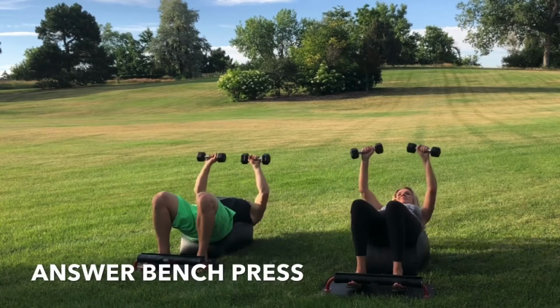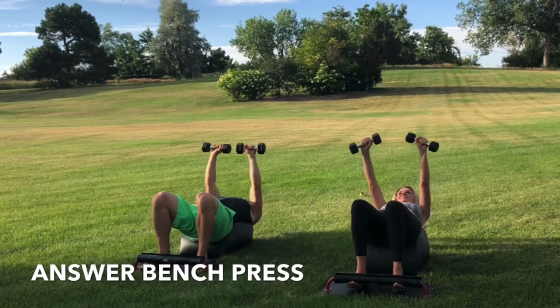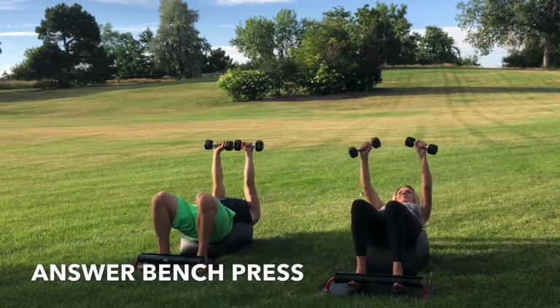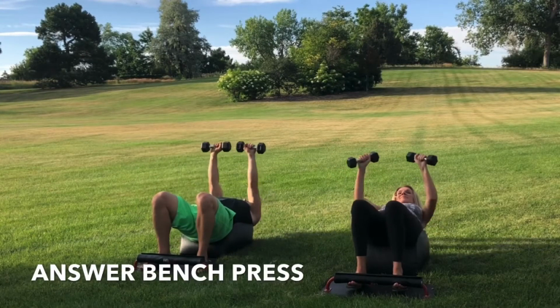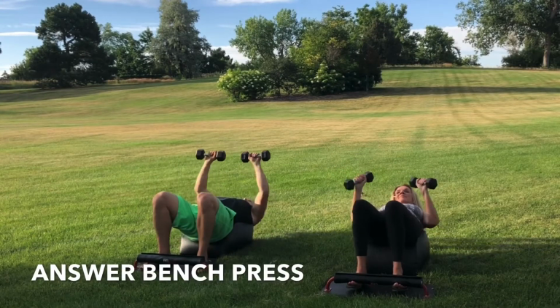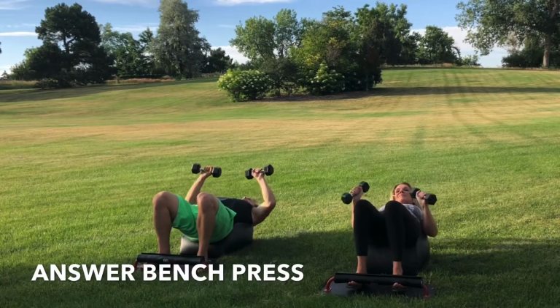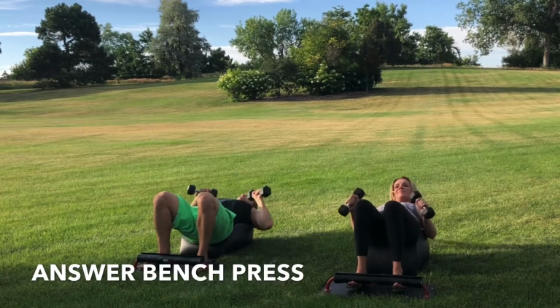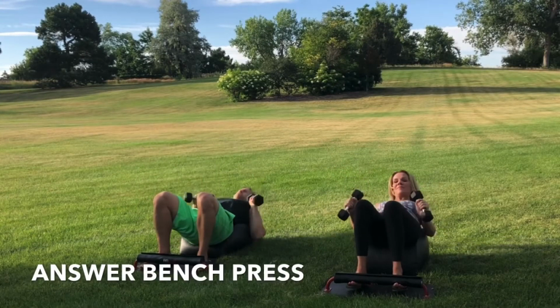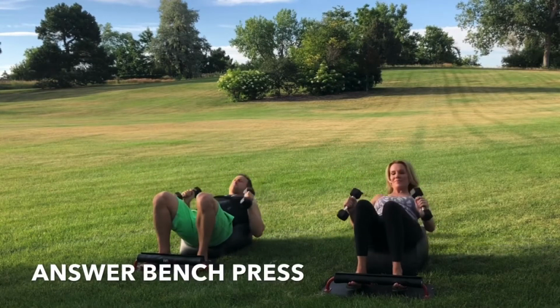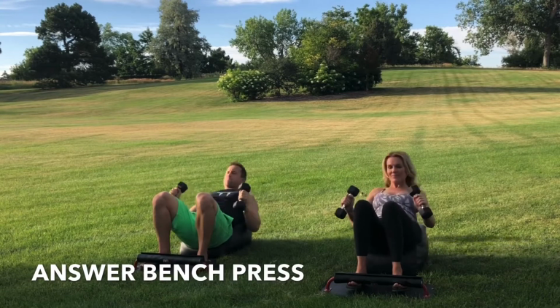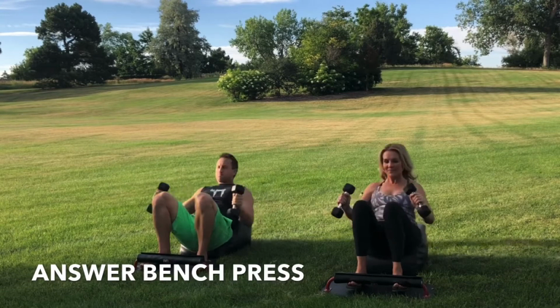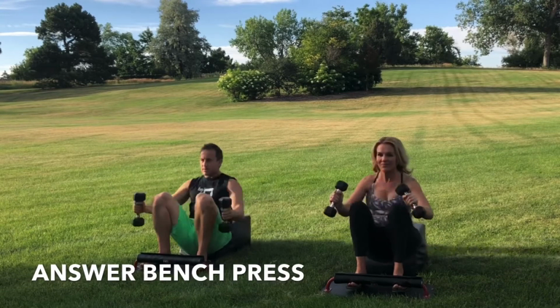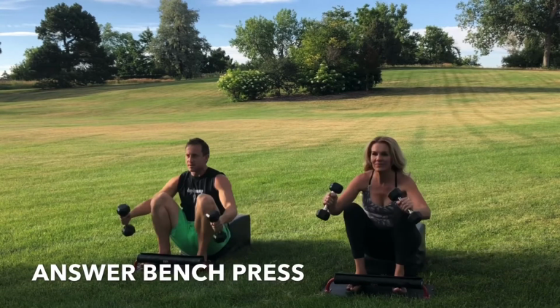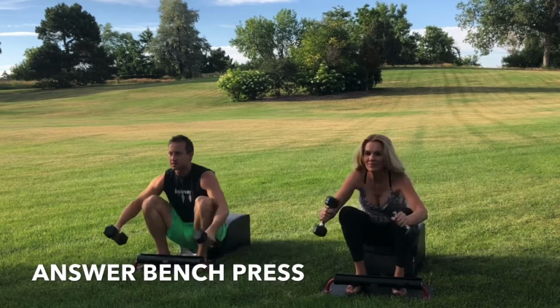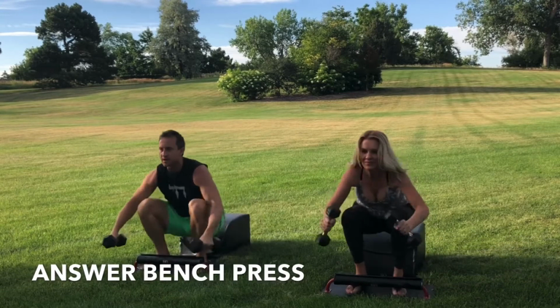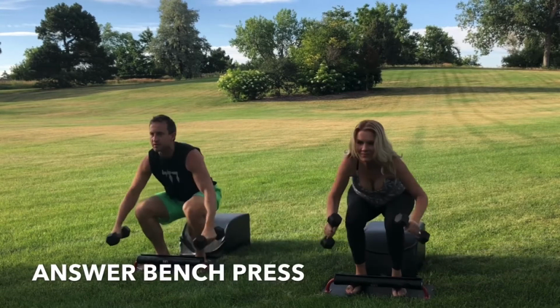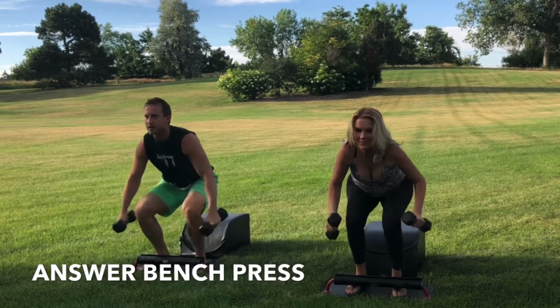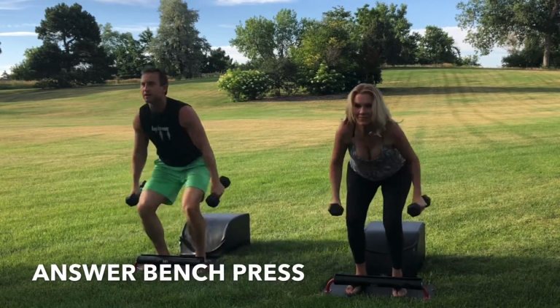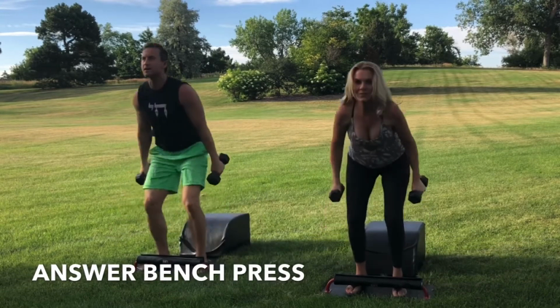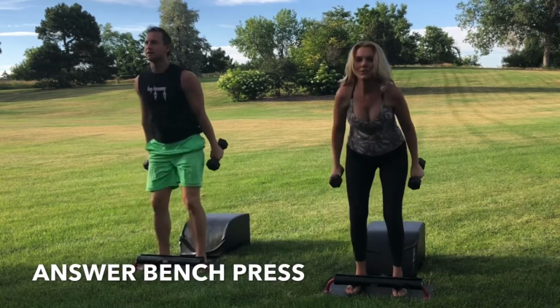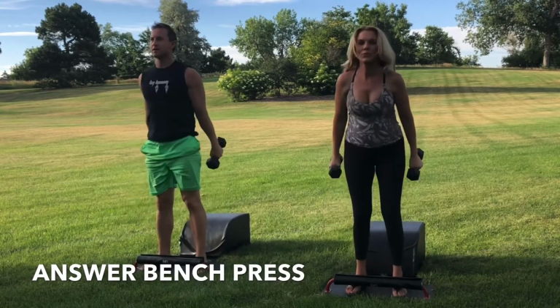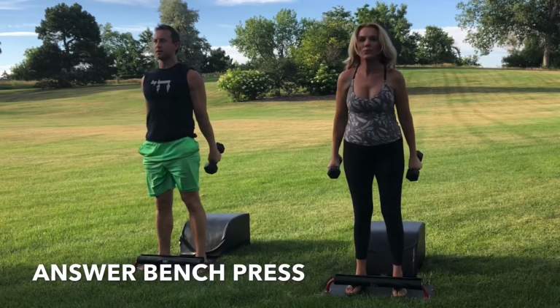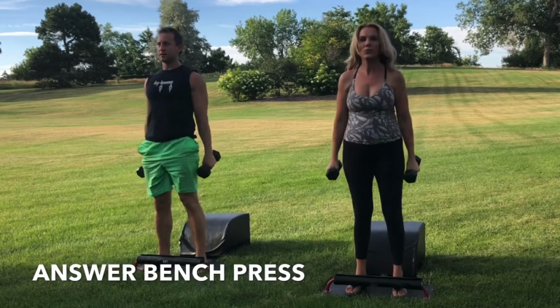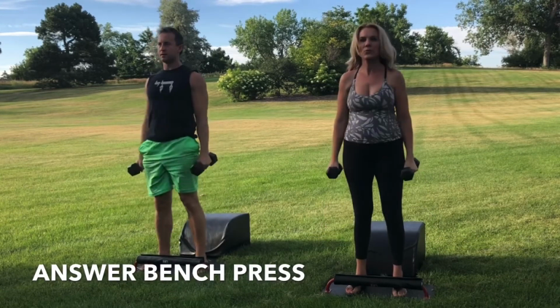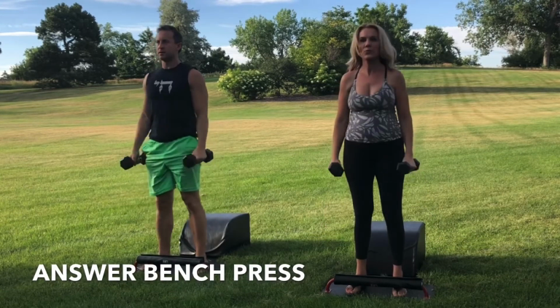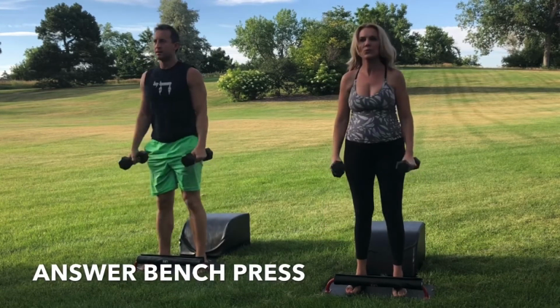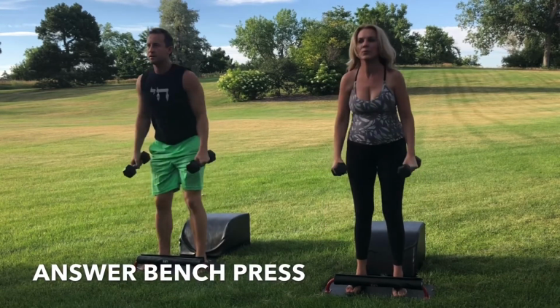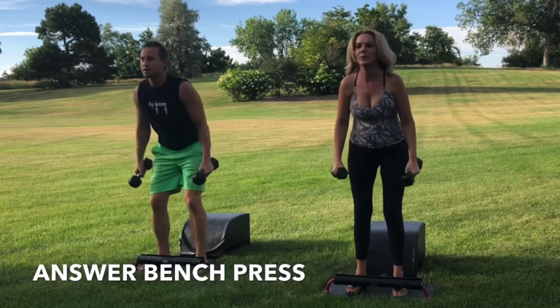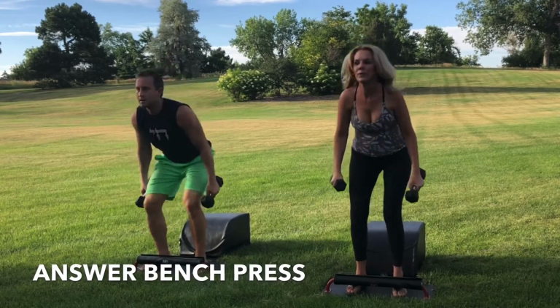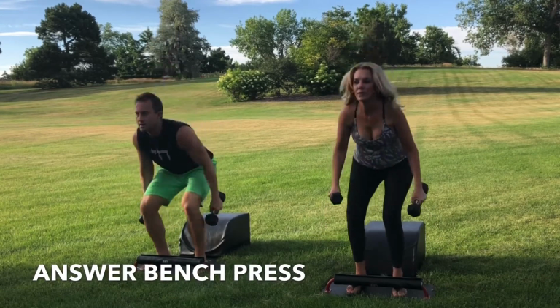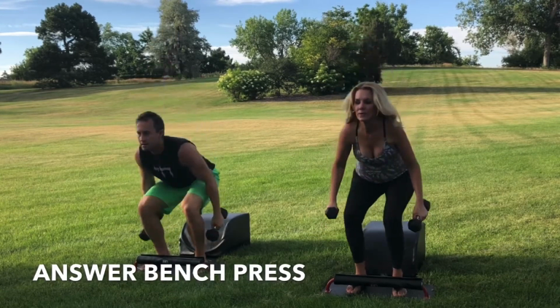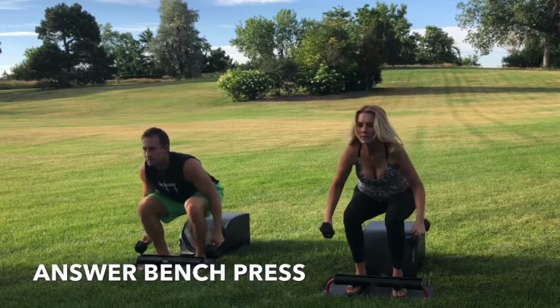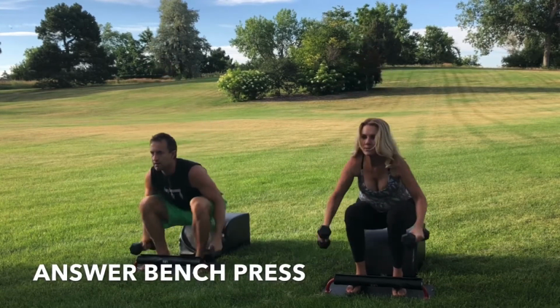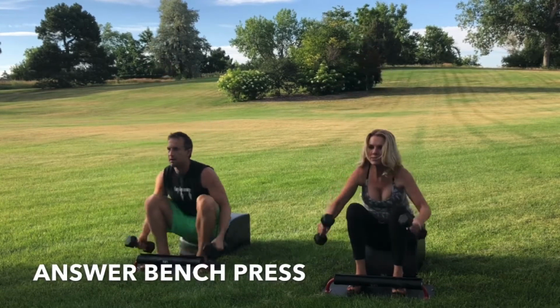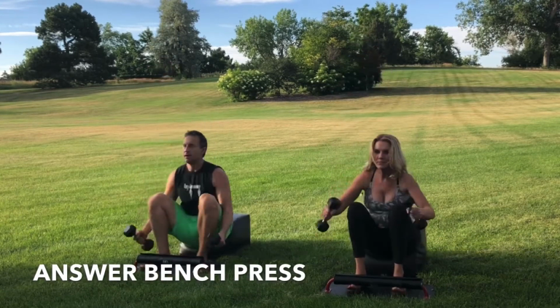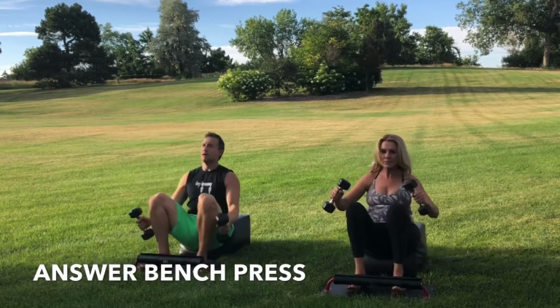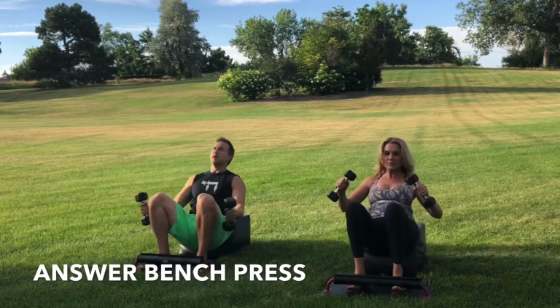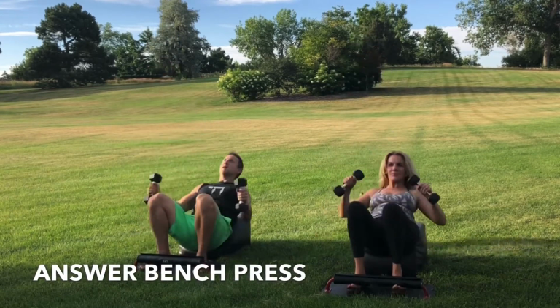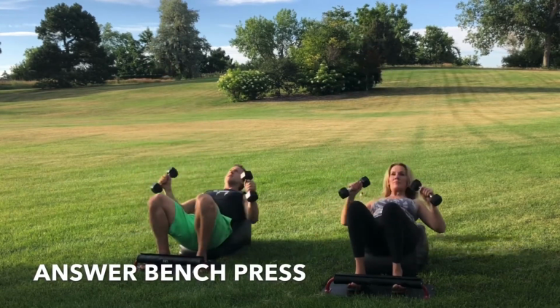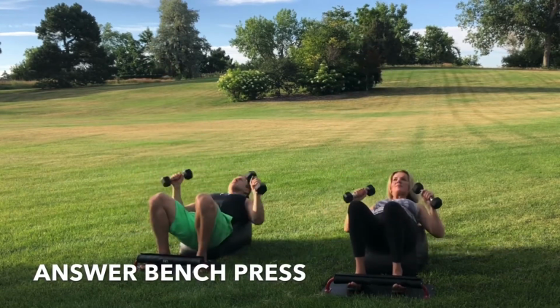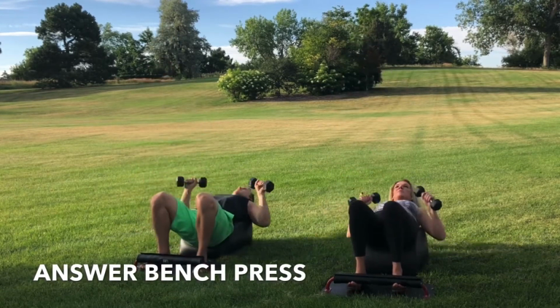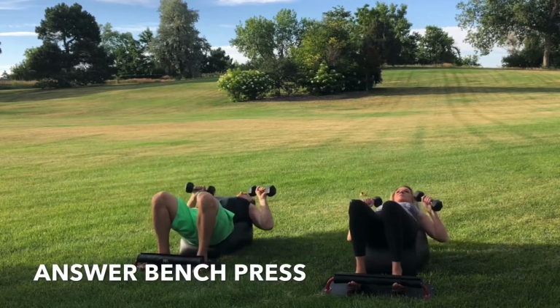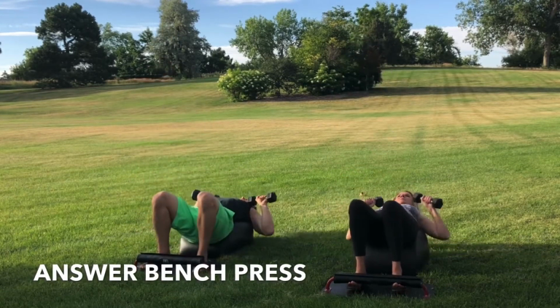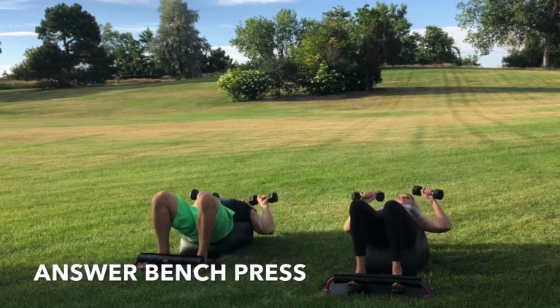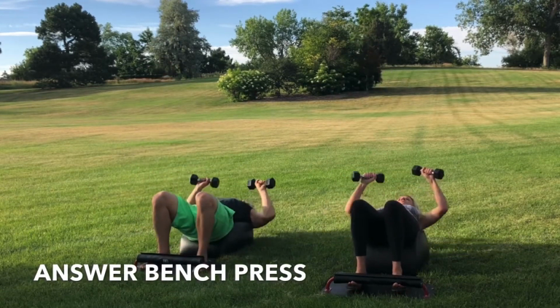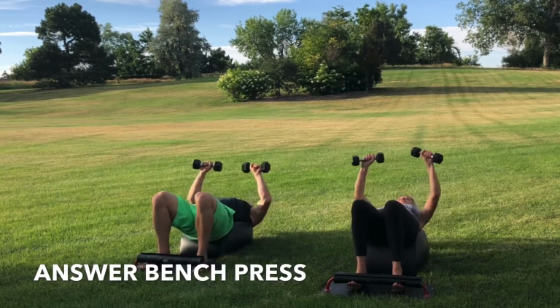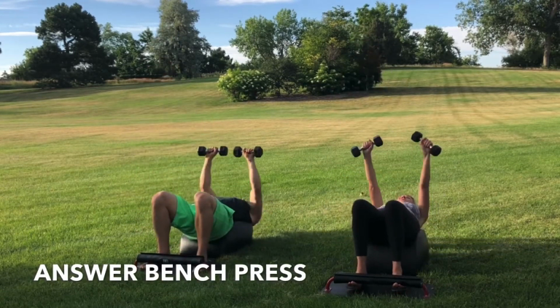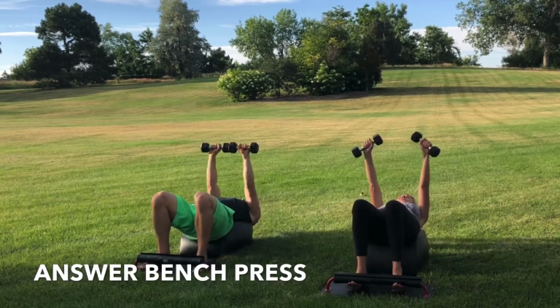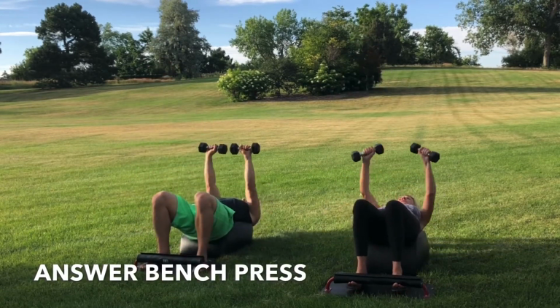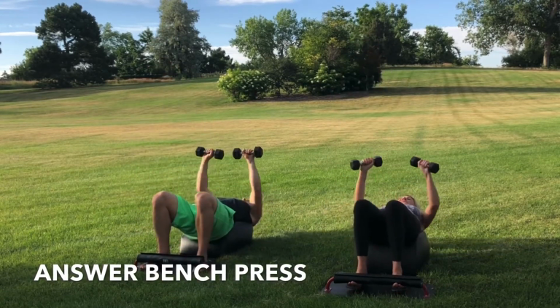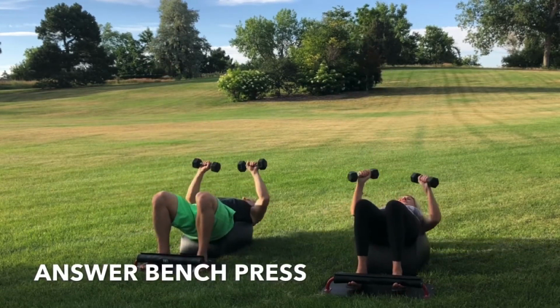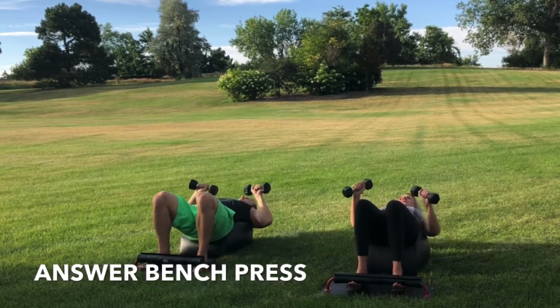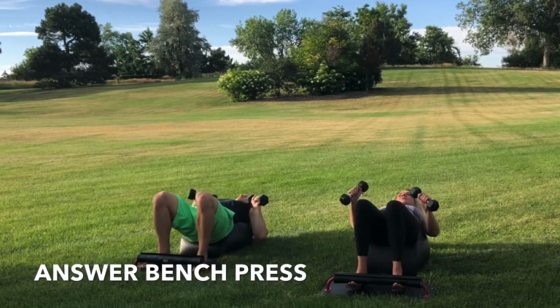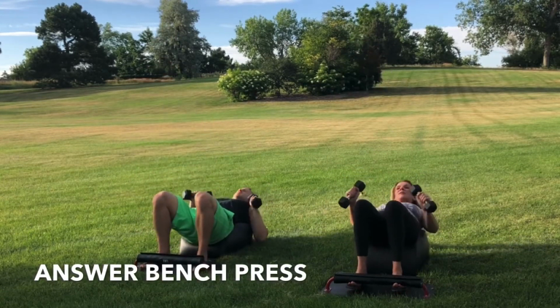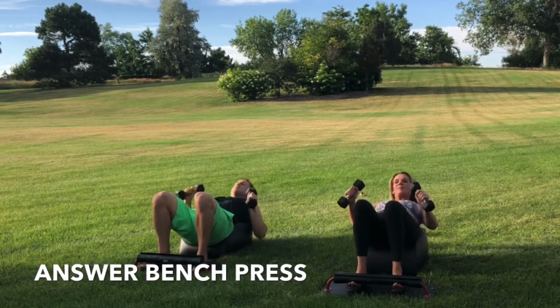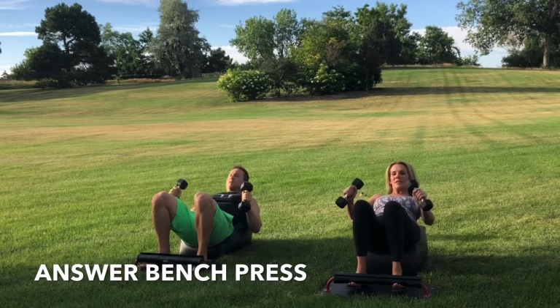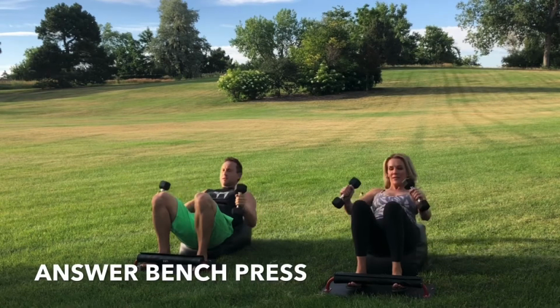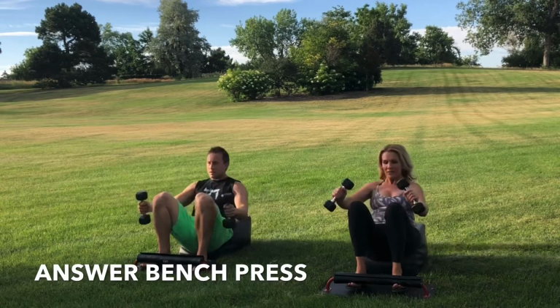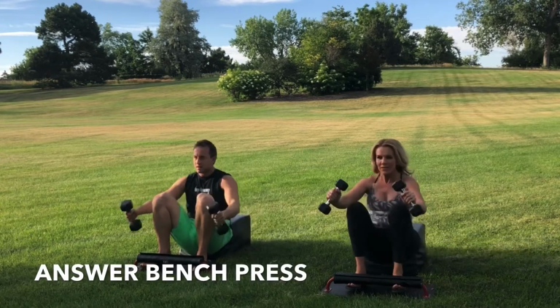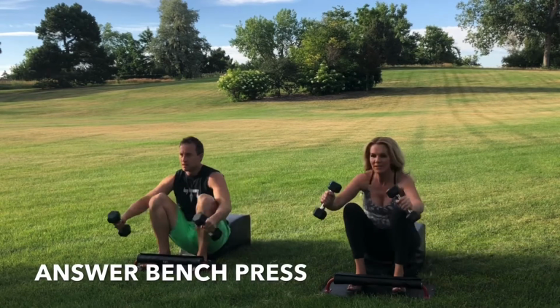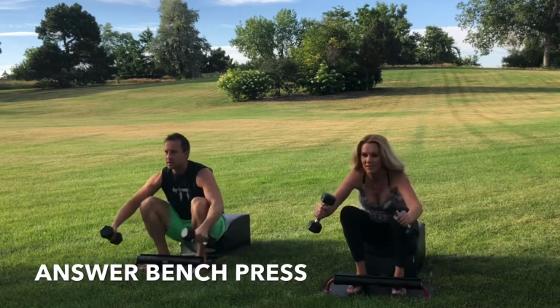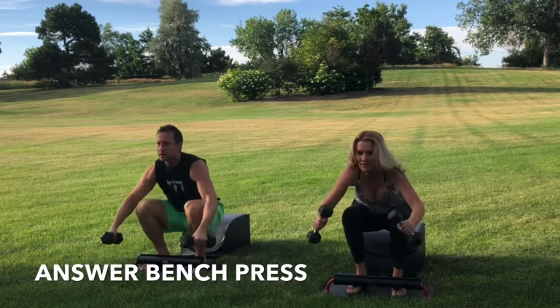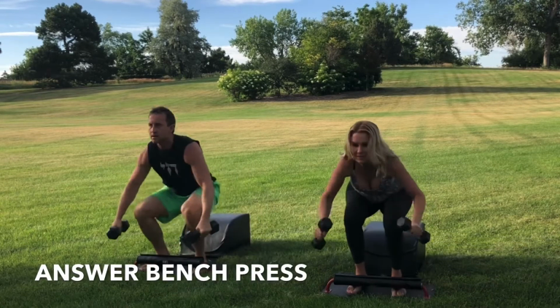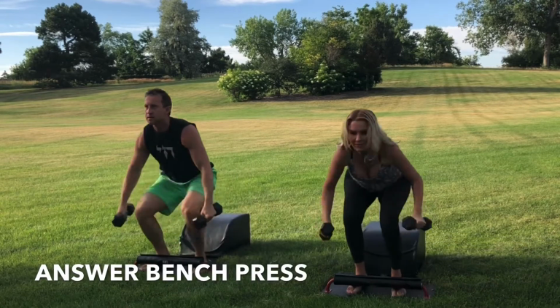Inhale down. Get that full sit-up in. Get the bench press at the bottom of the sit-up. Exhale, engage the core. Drive through the heels. Stand up for greatness.